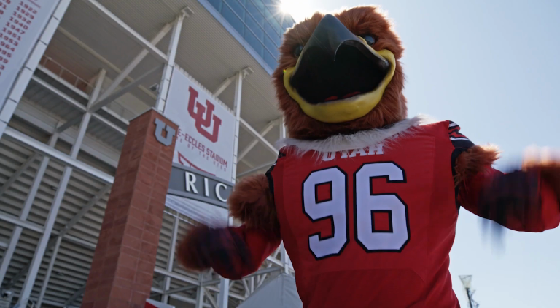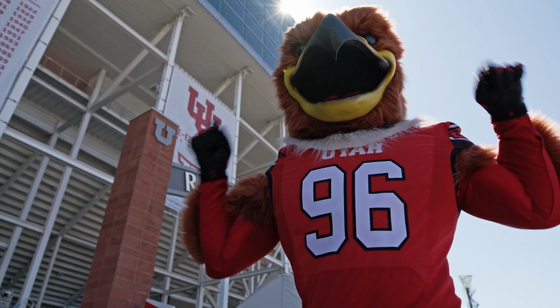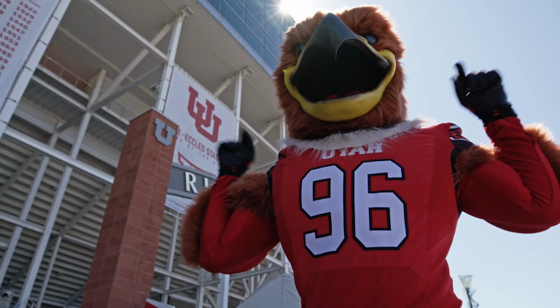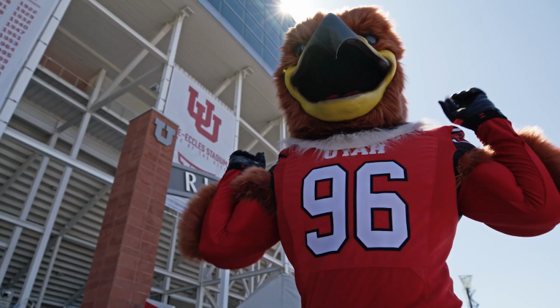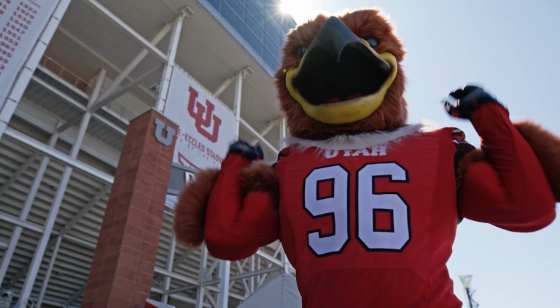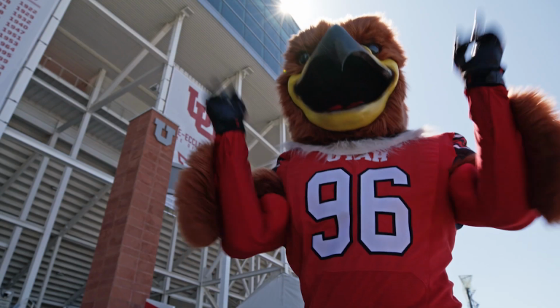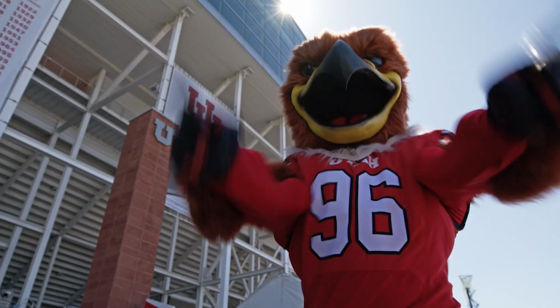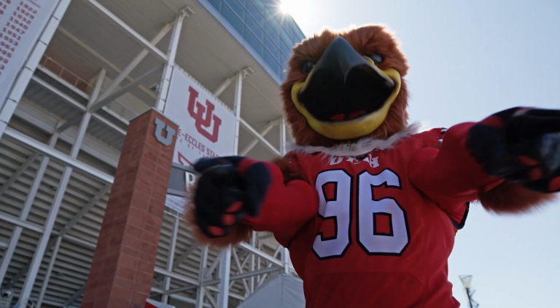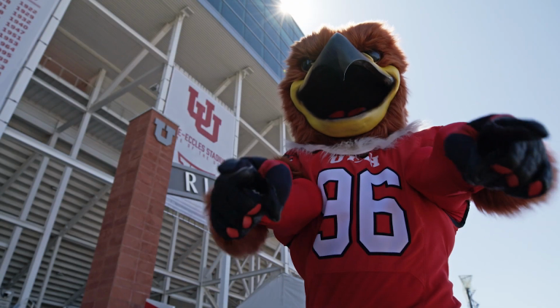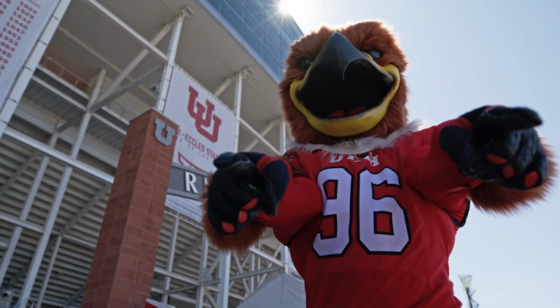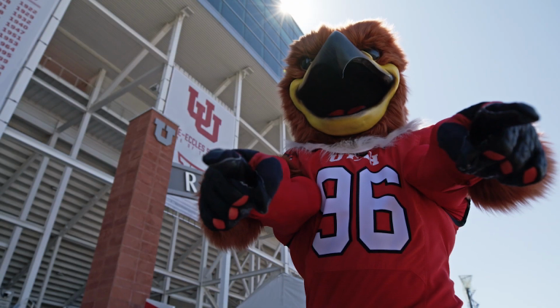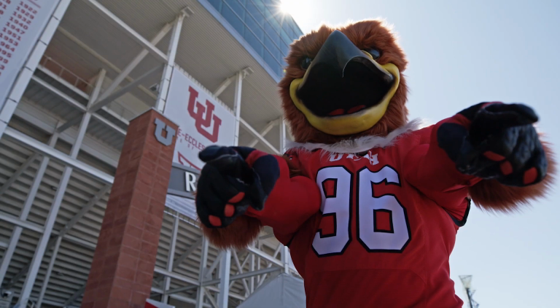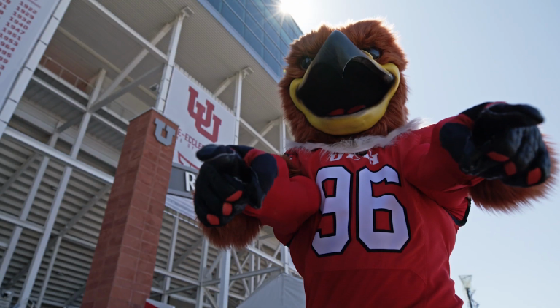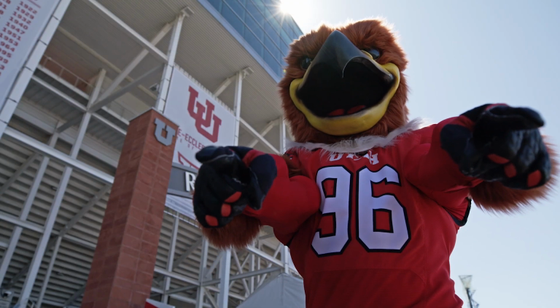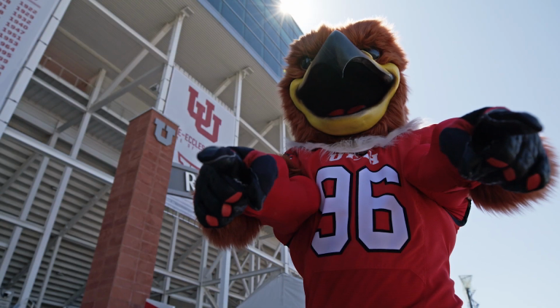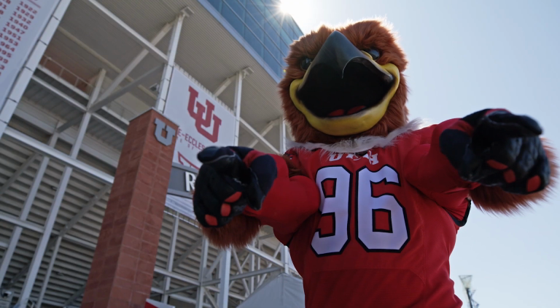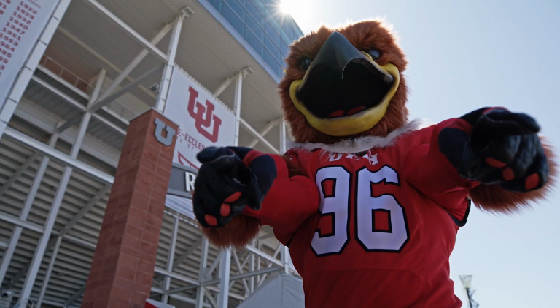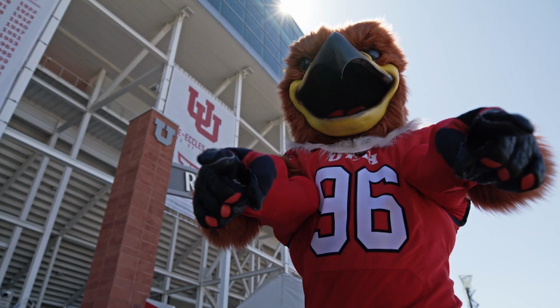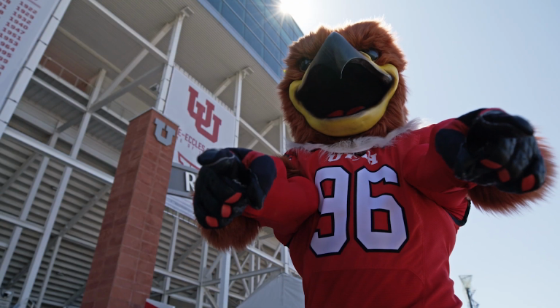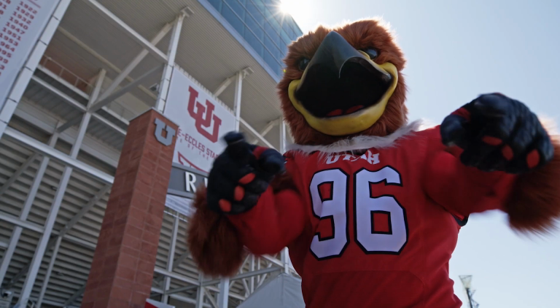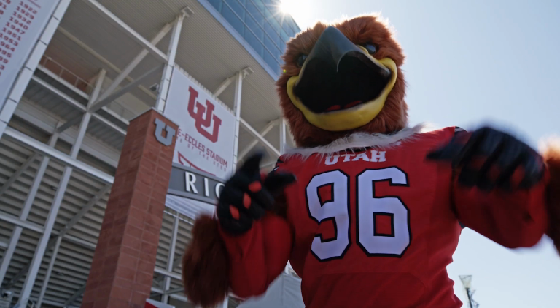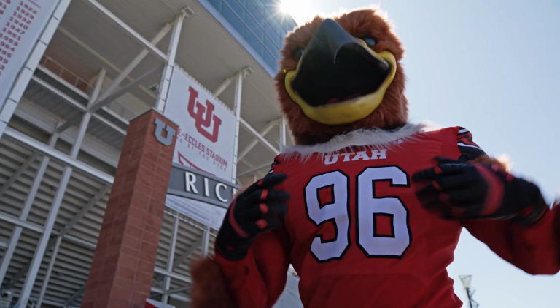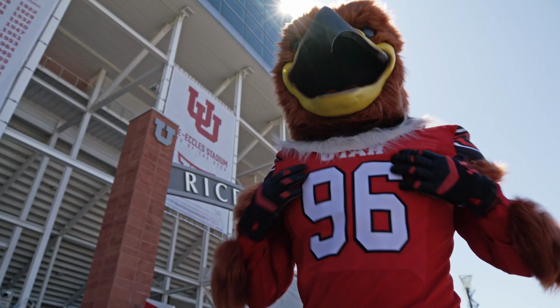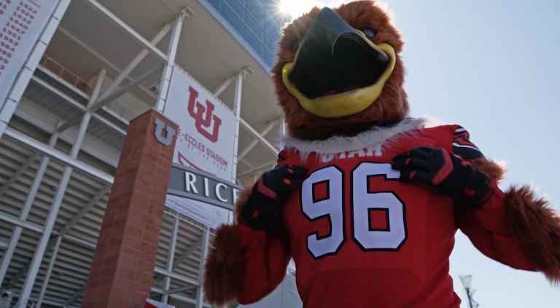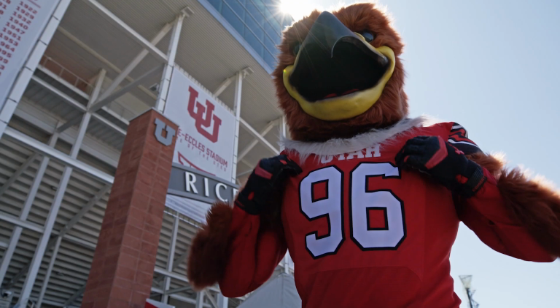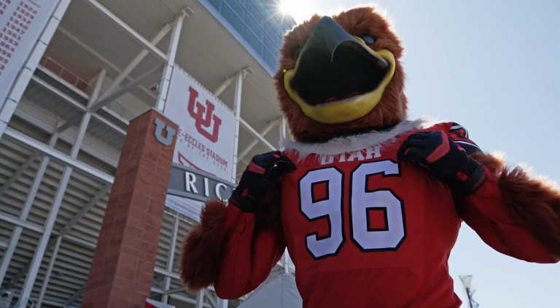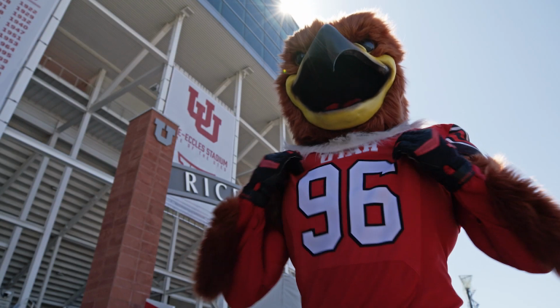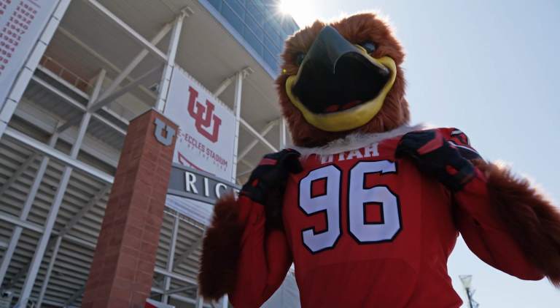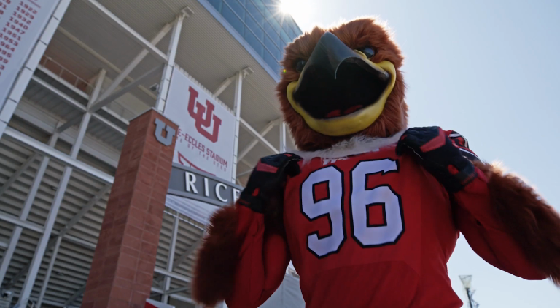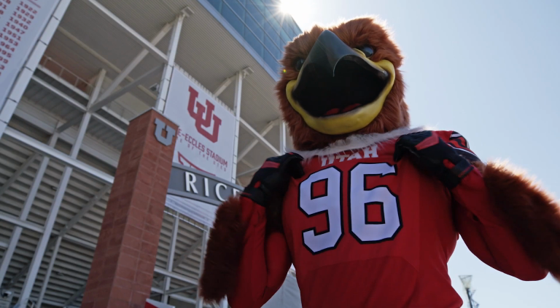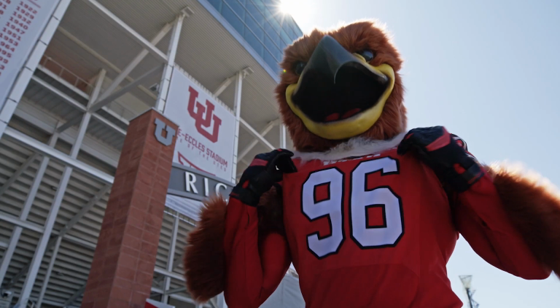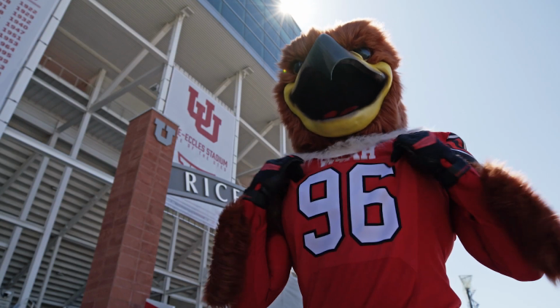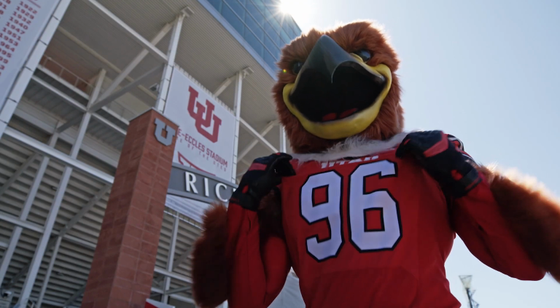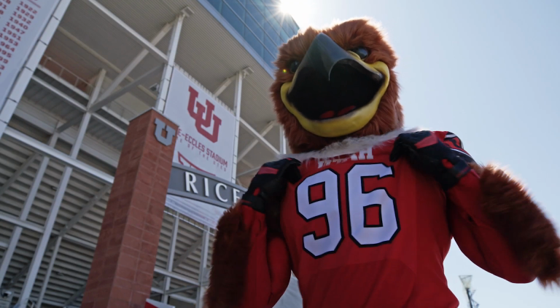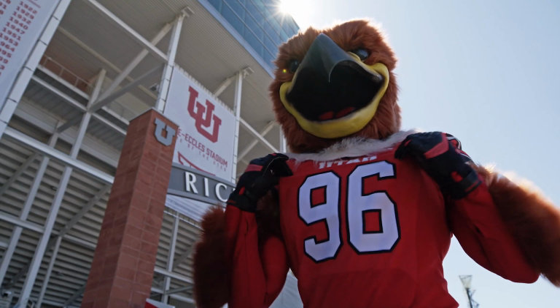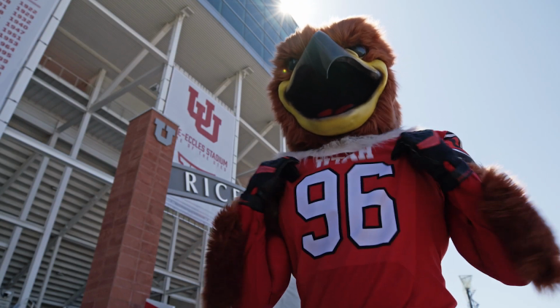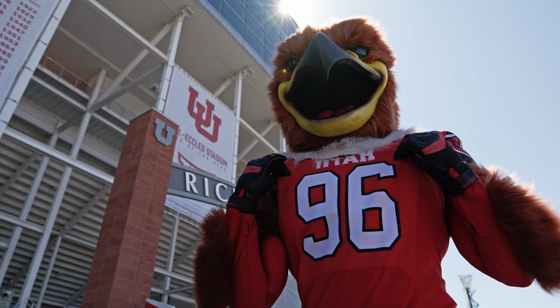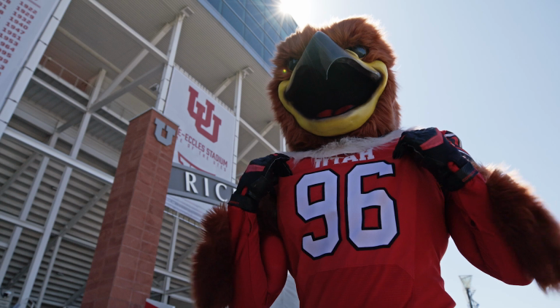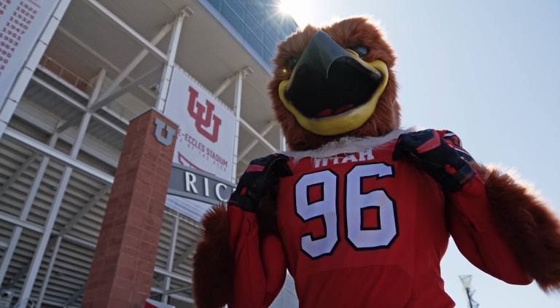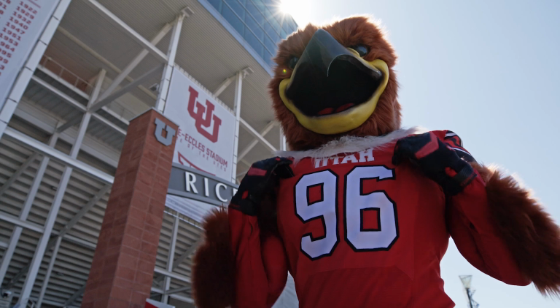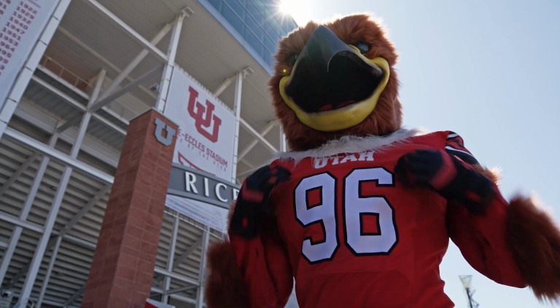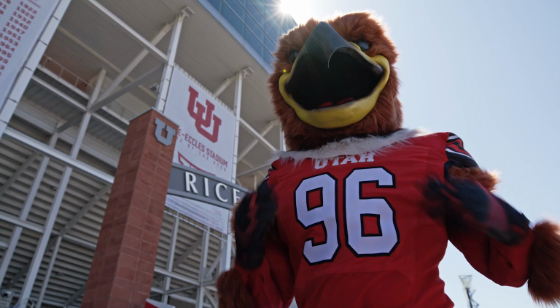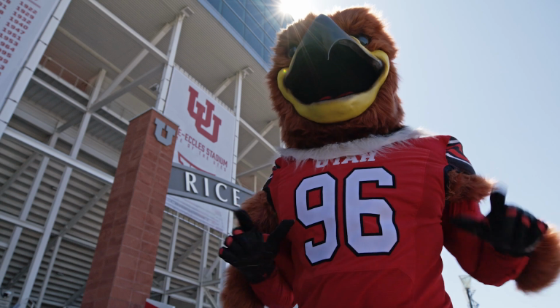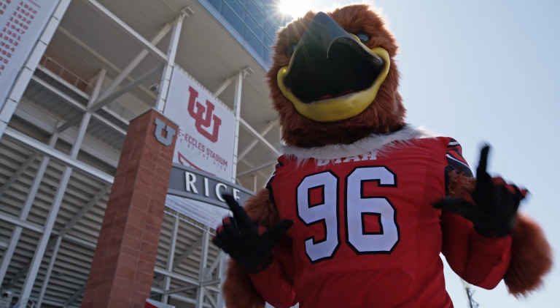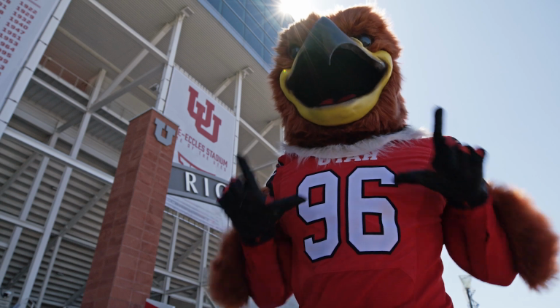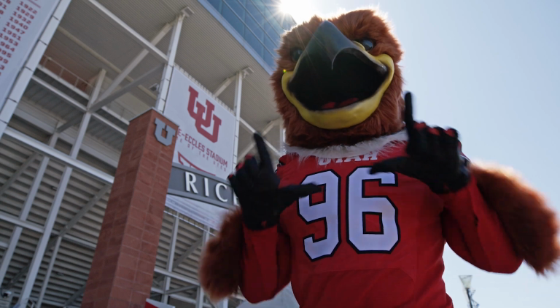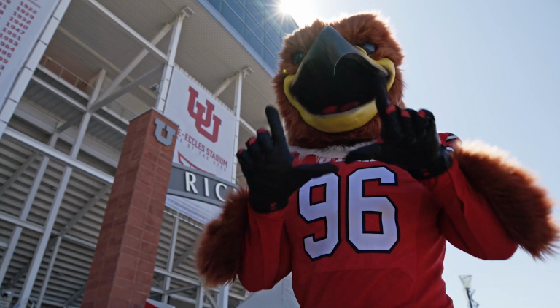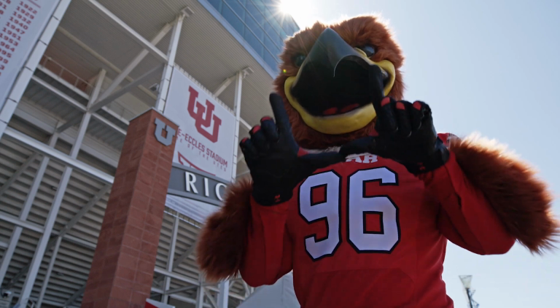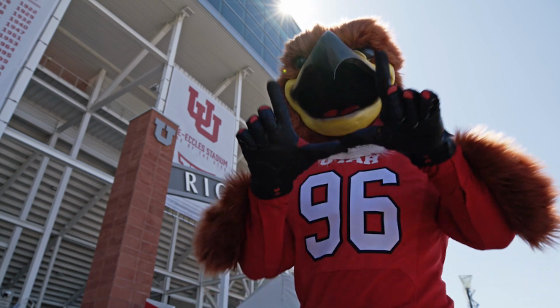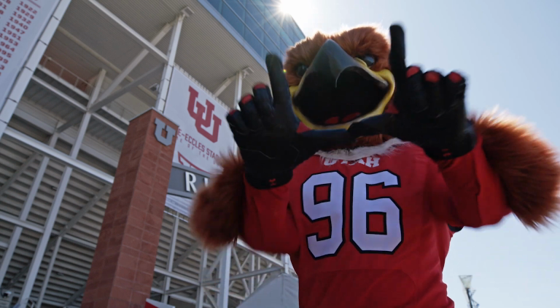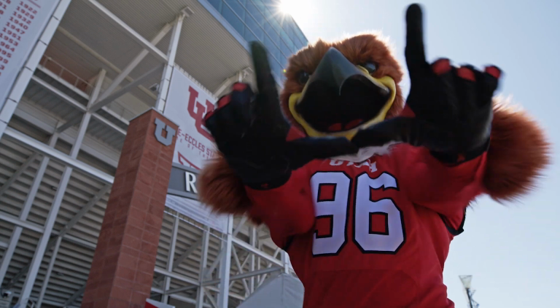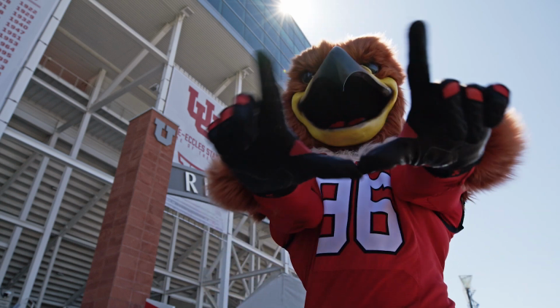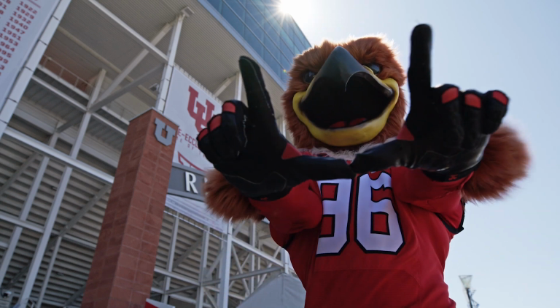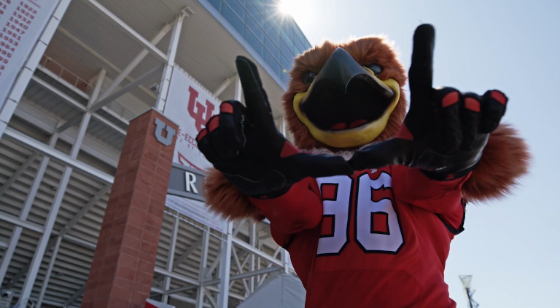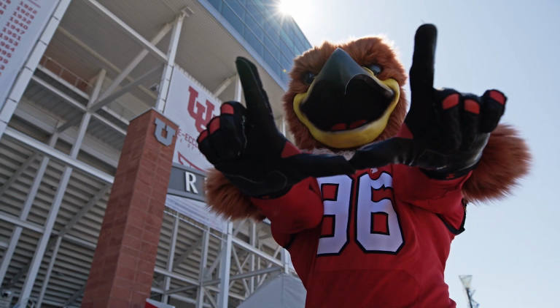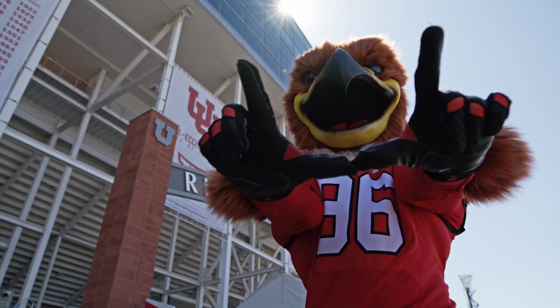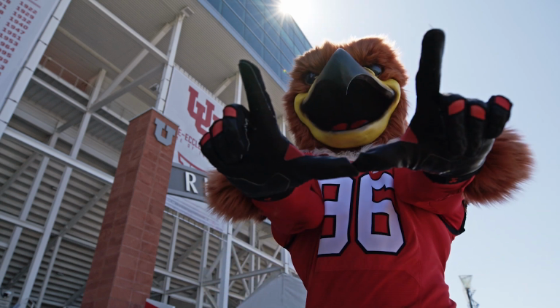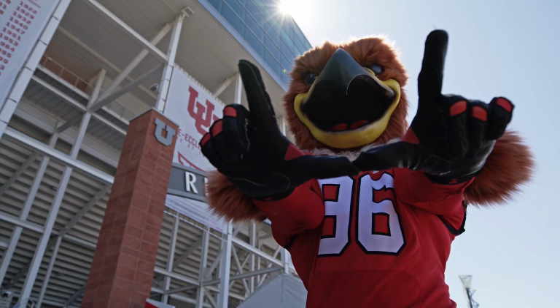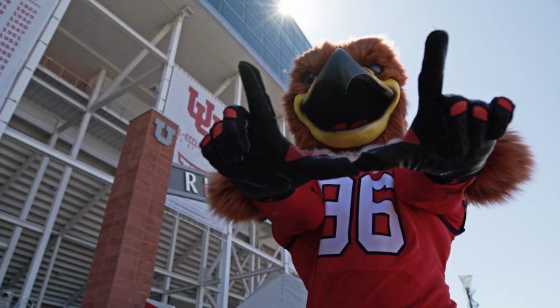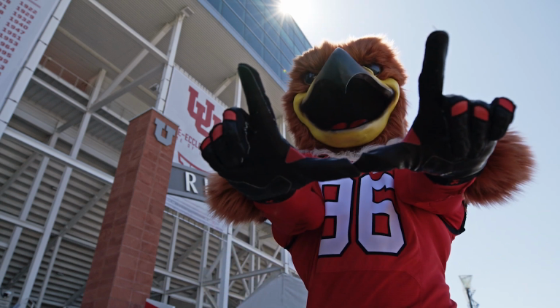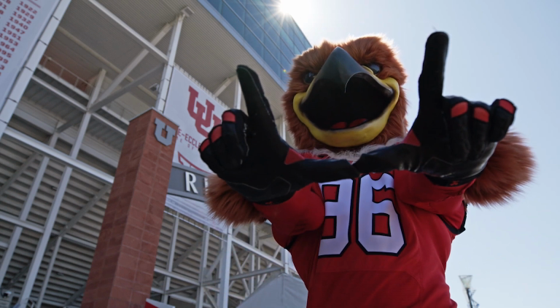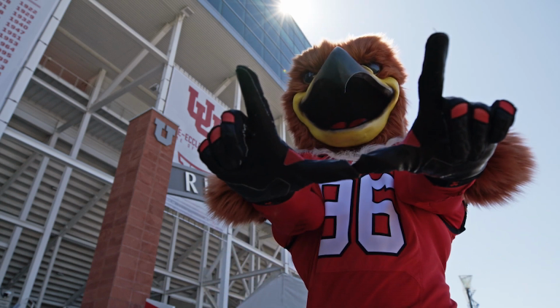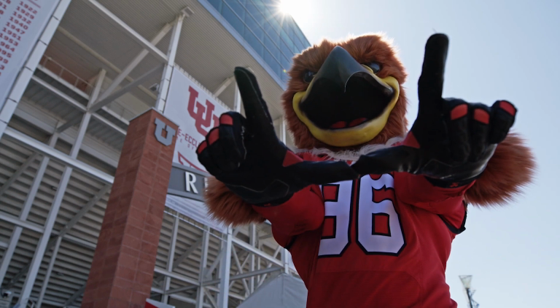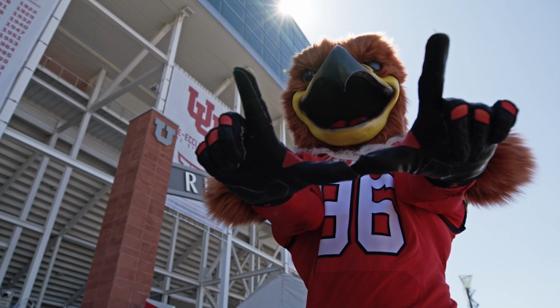Swoop and I hope you have a great time at the game. Thank you for supporting Utah football and thank you for riding UTA.